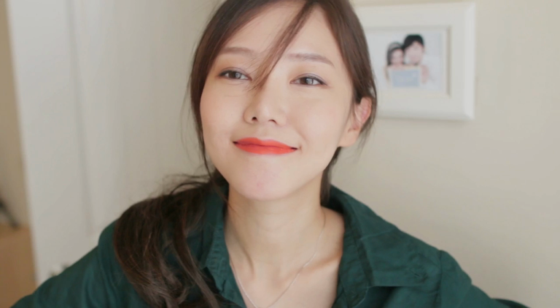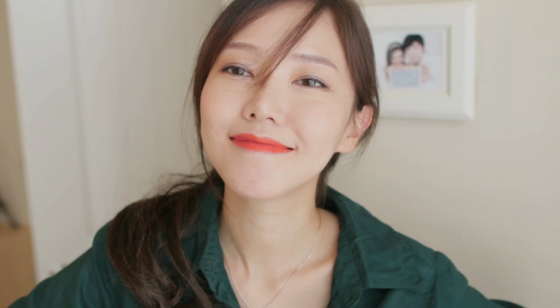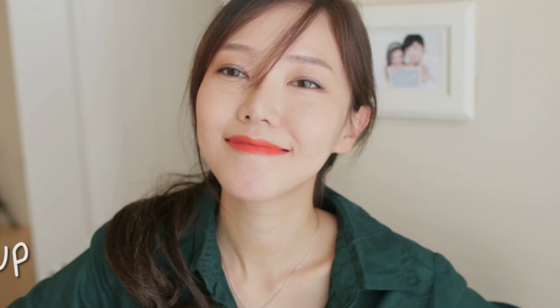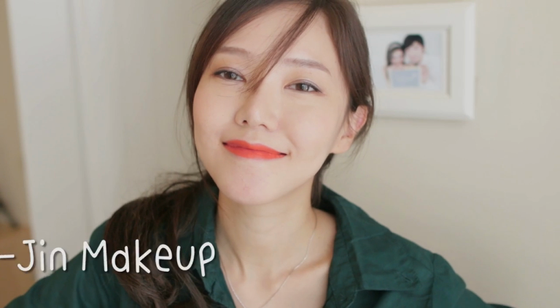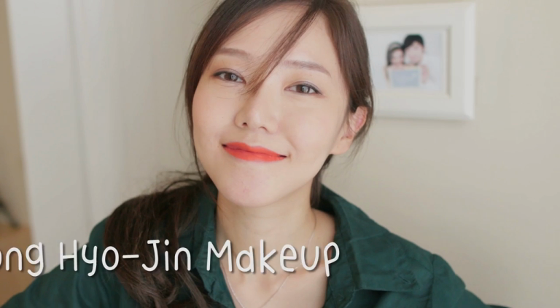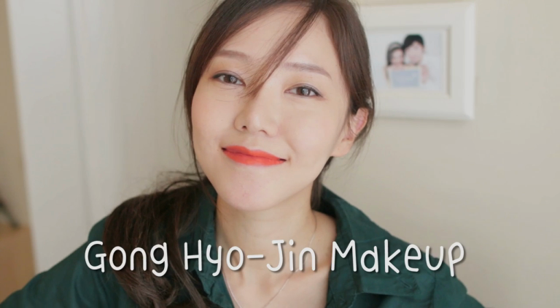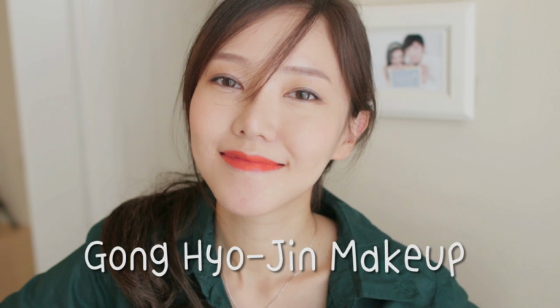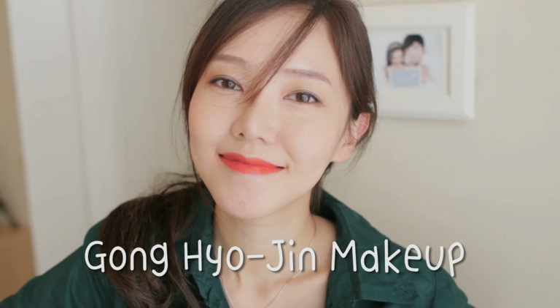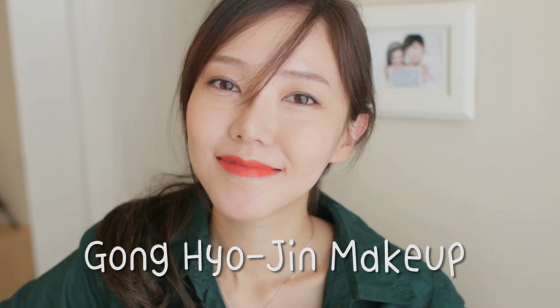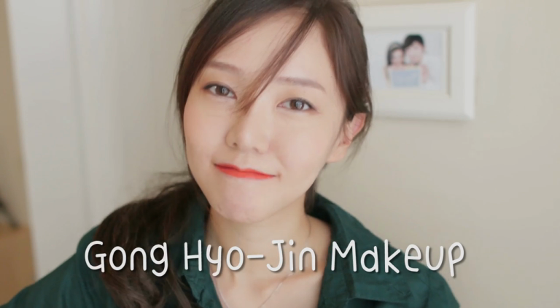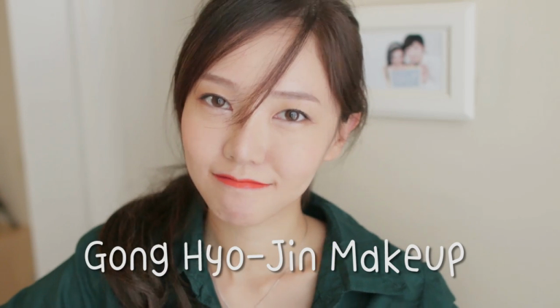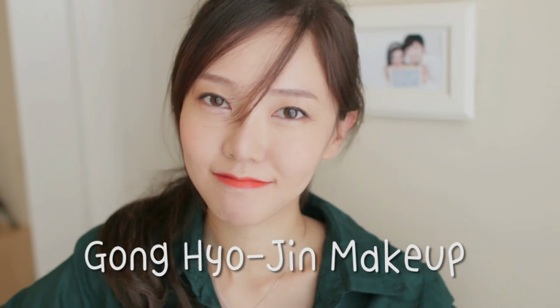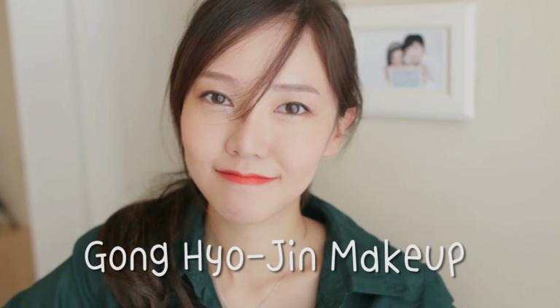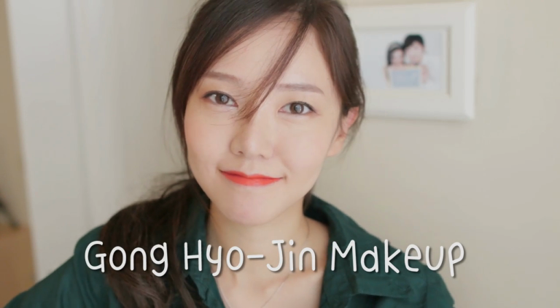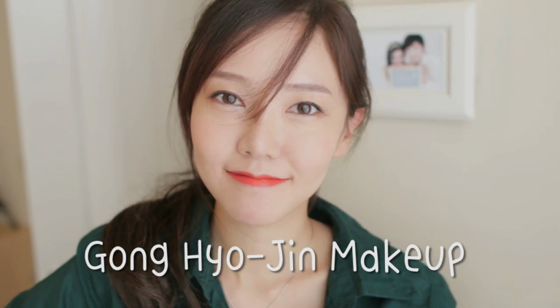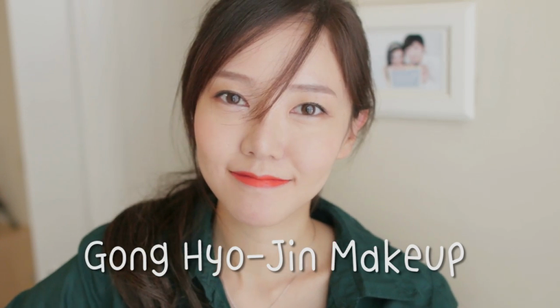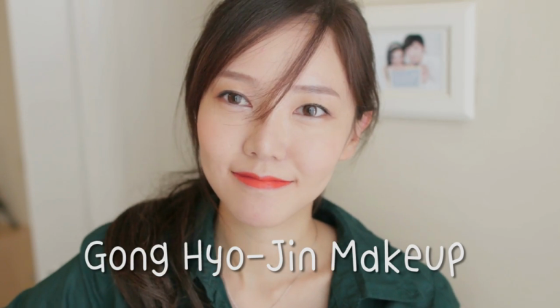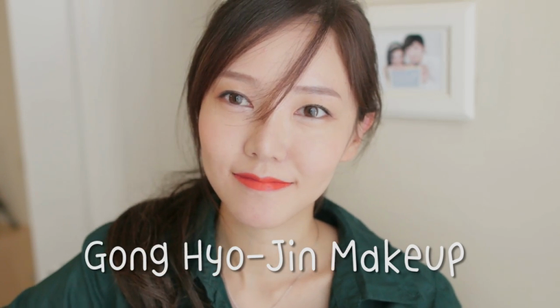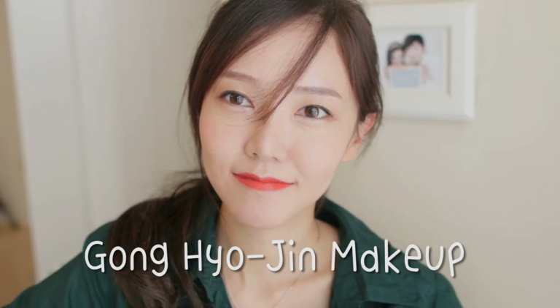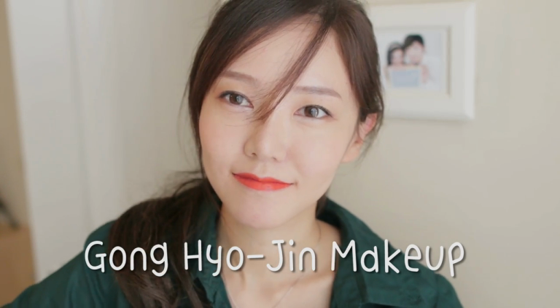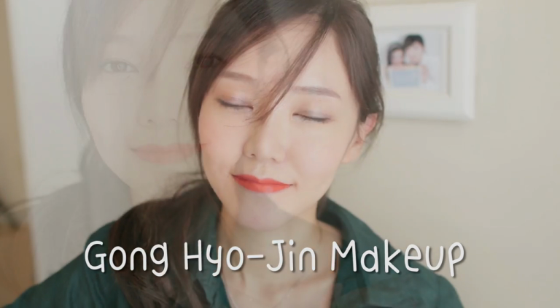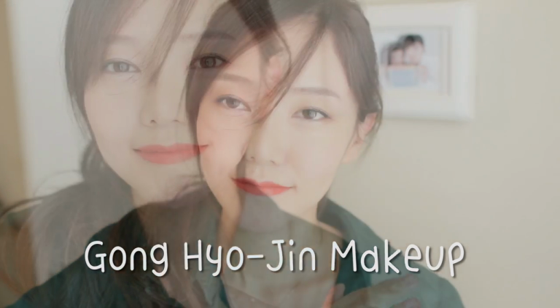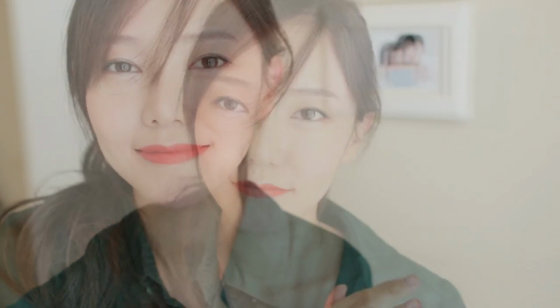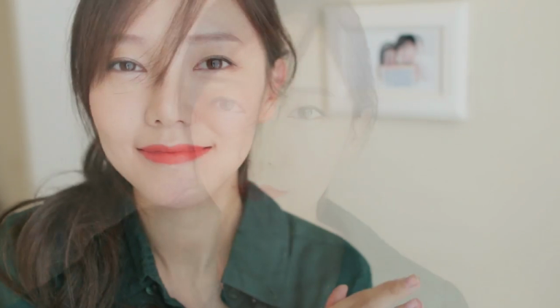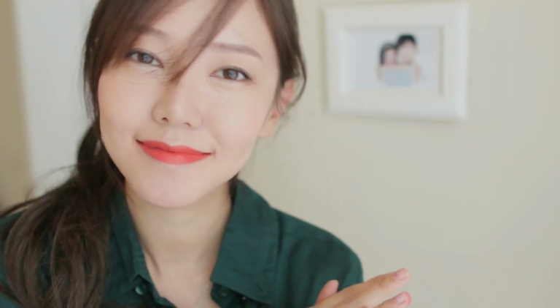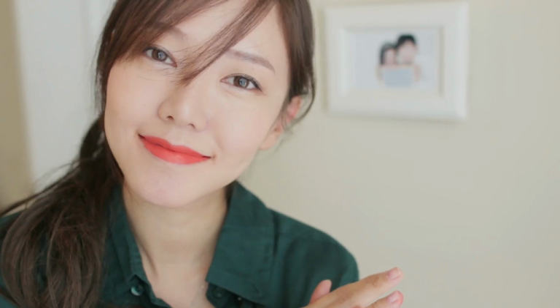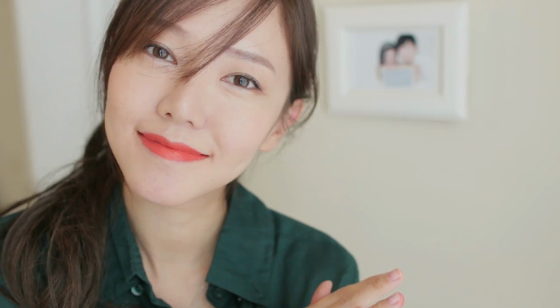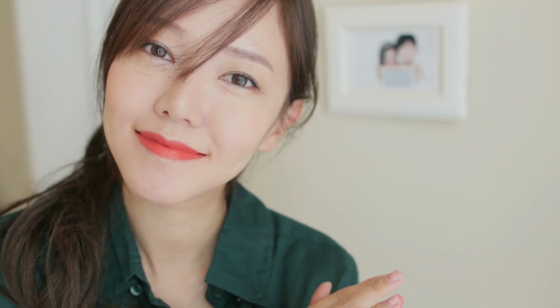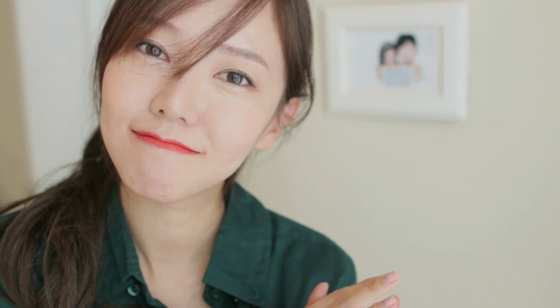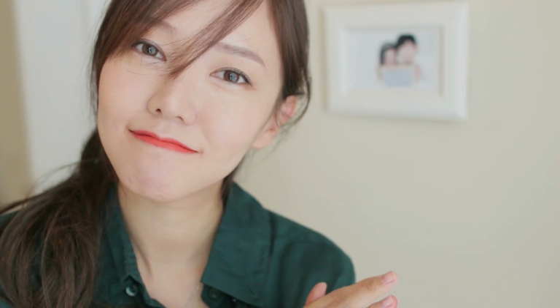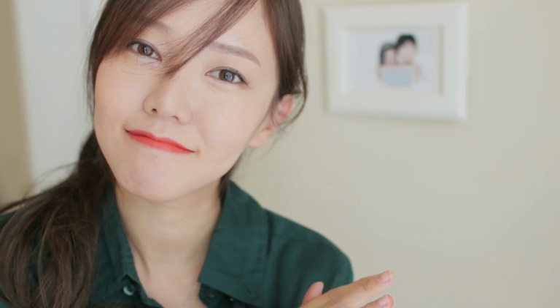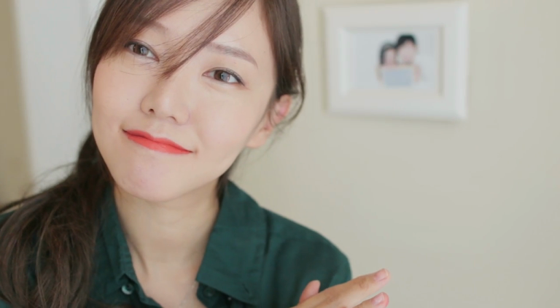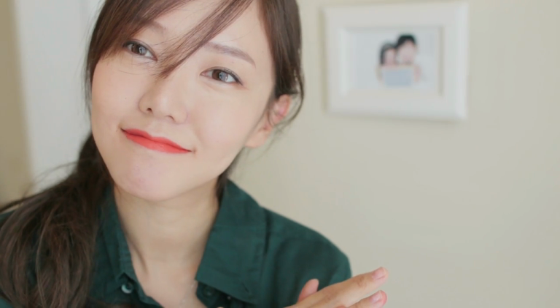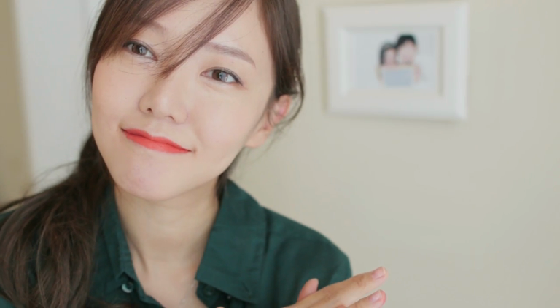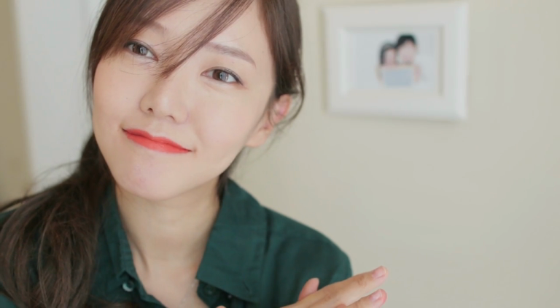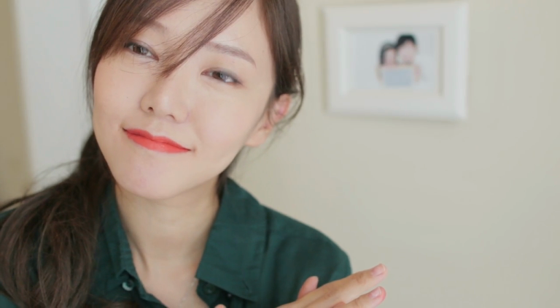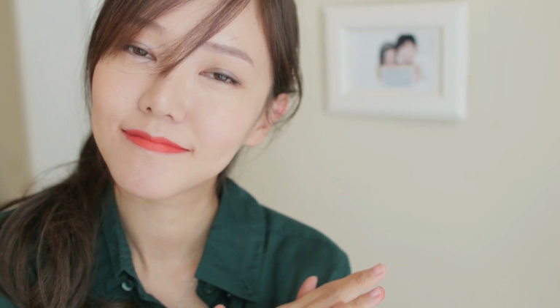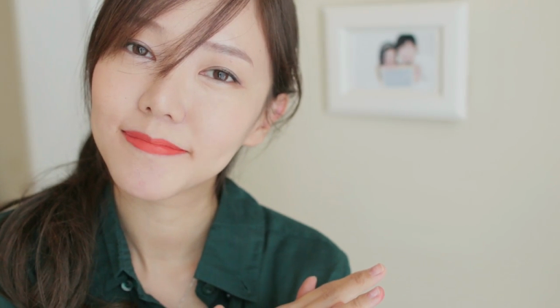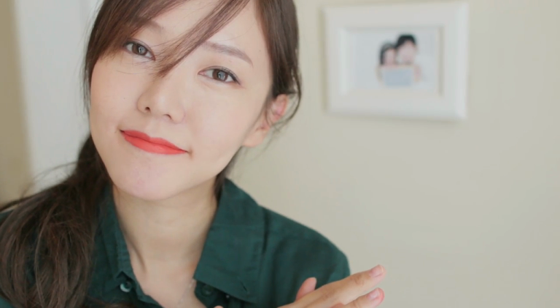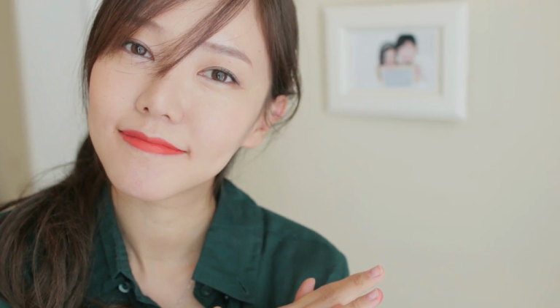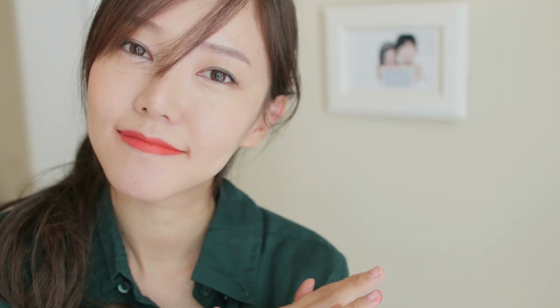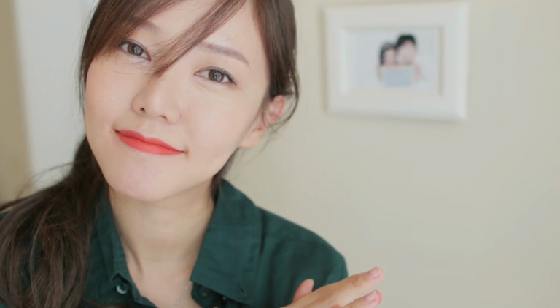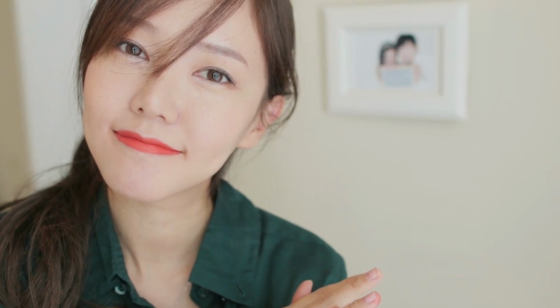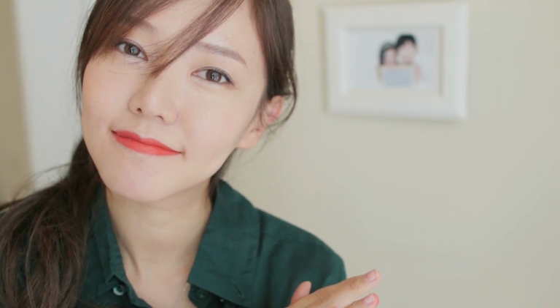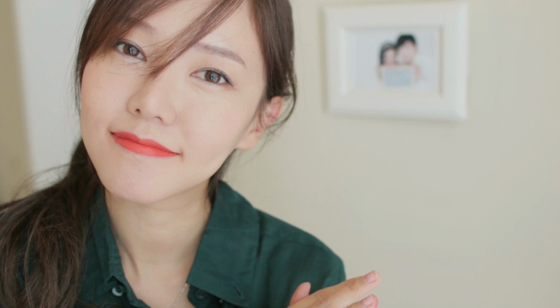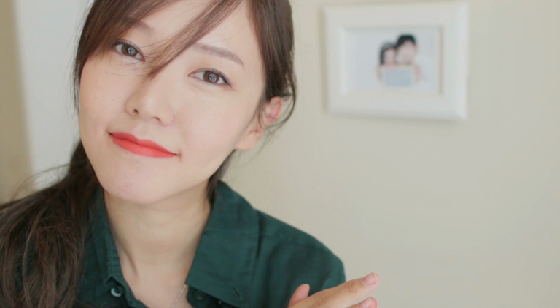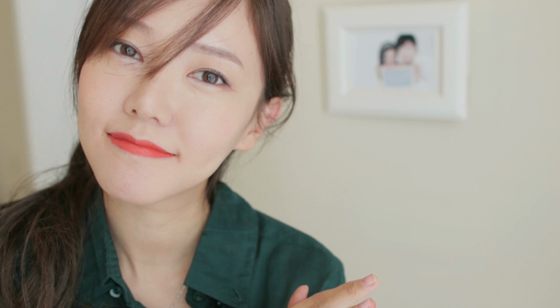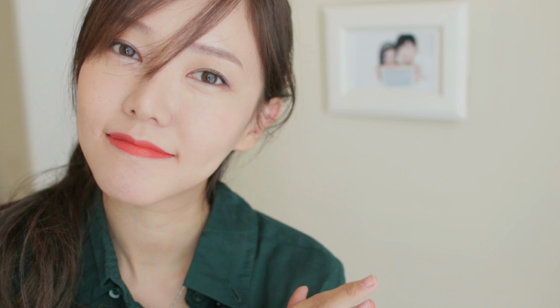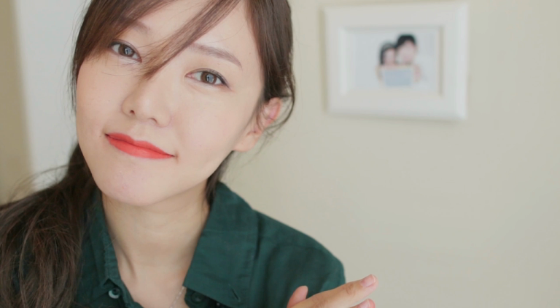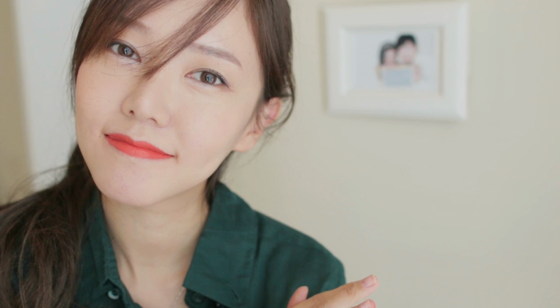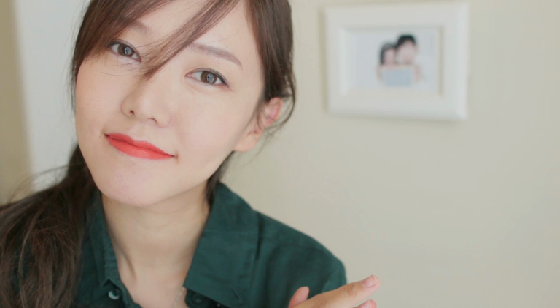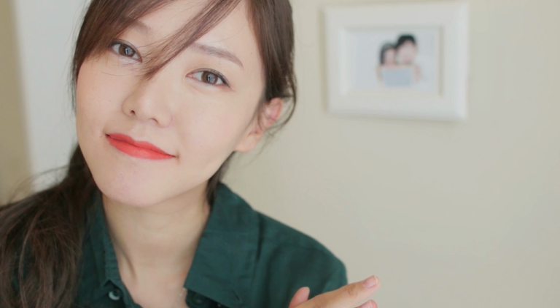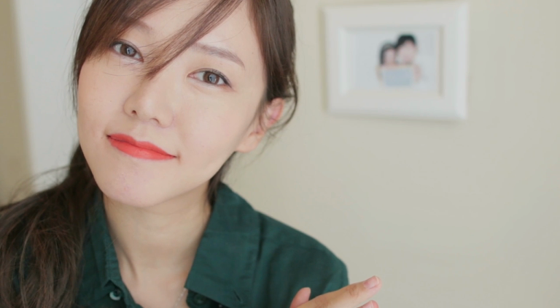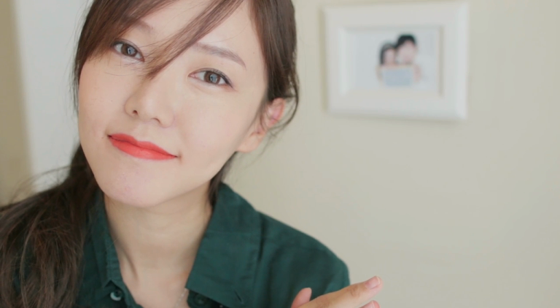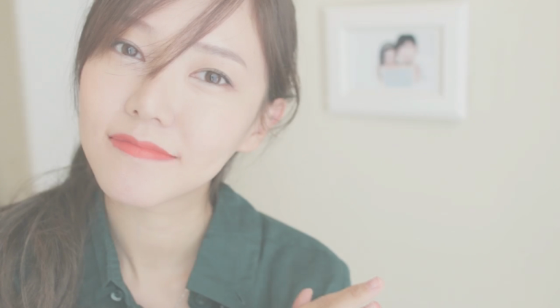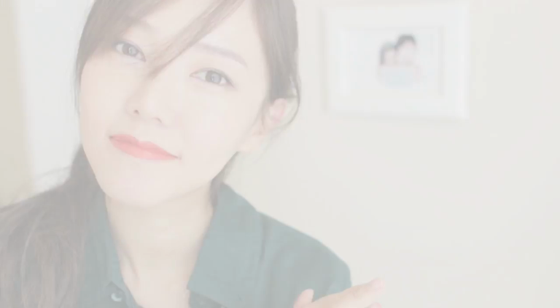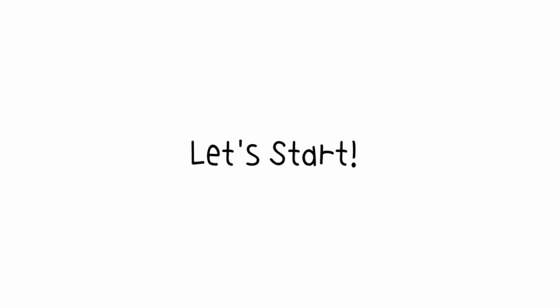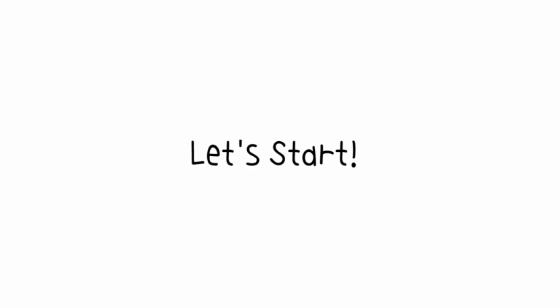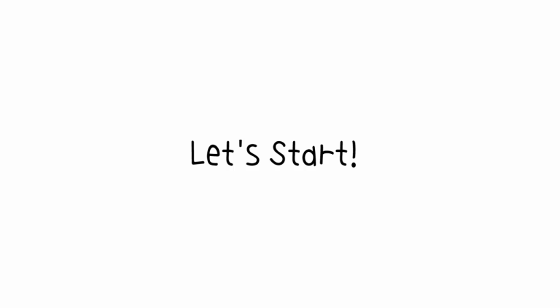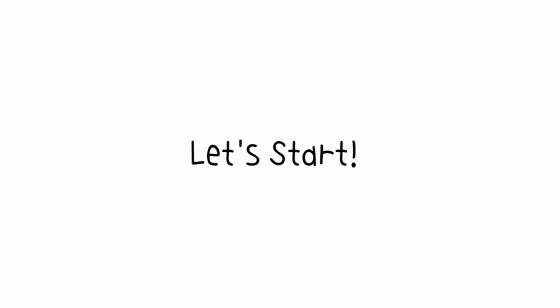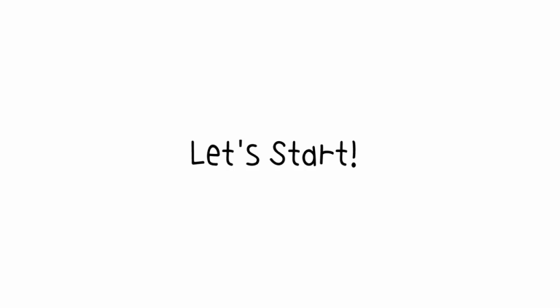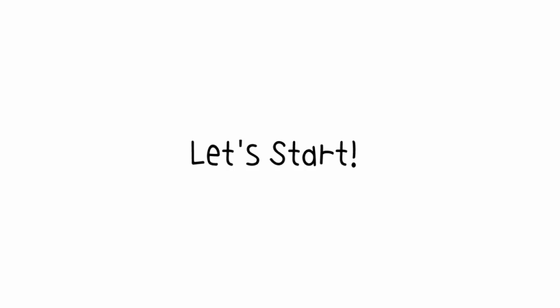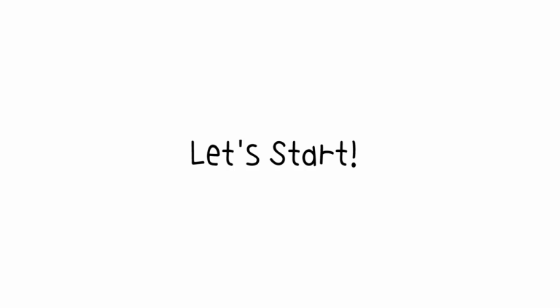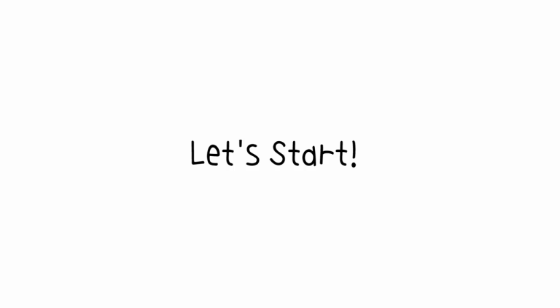Hey guys! Today I have a Gong Hyojin makeup tutorial from my recent drama It's Okay That's Love, and it's the part they're eating ice cream.